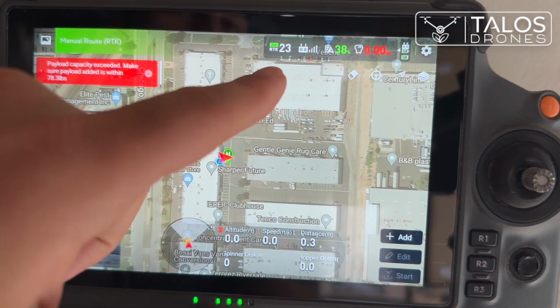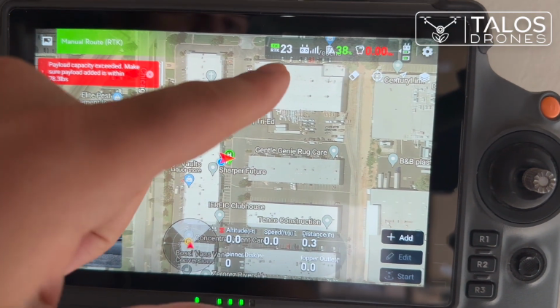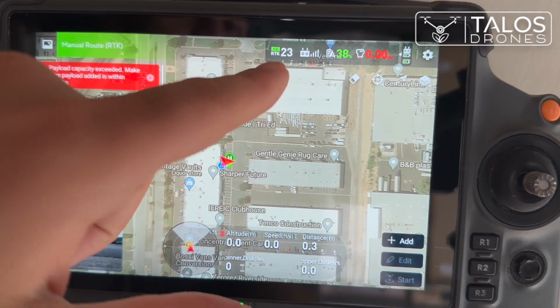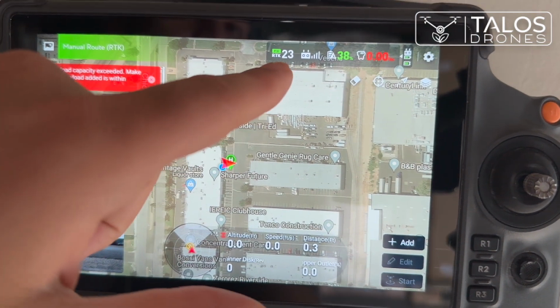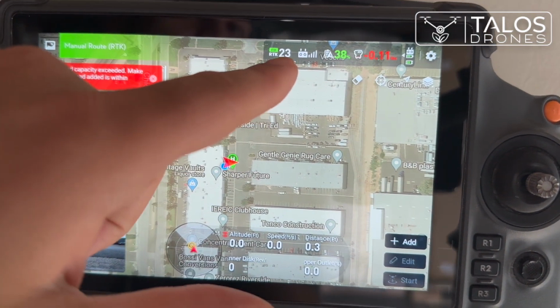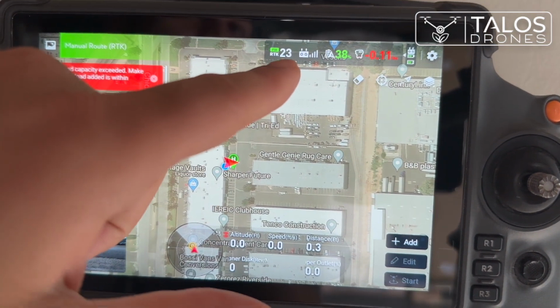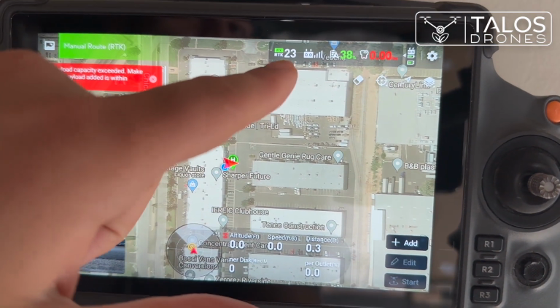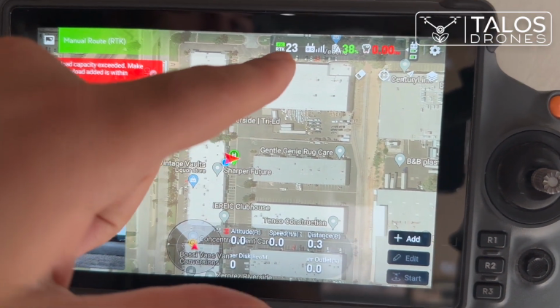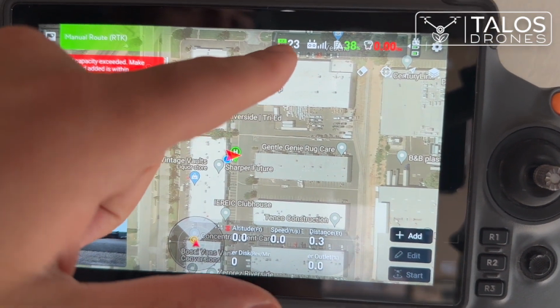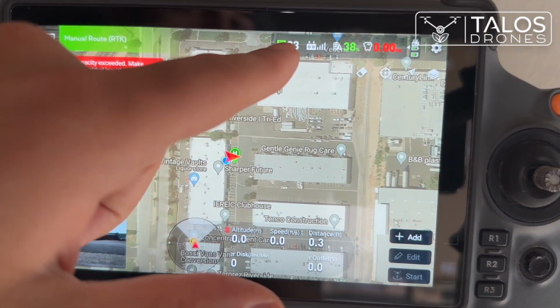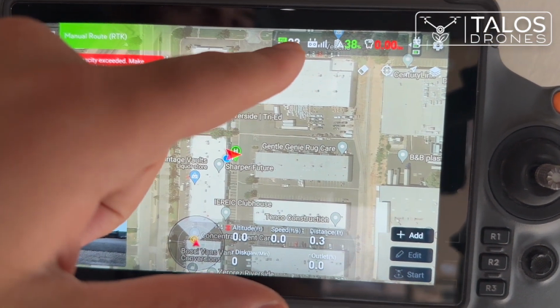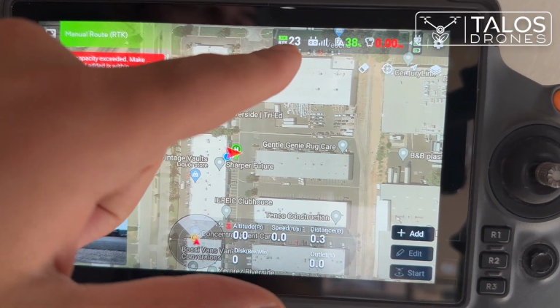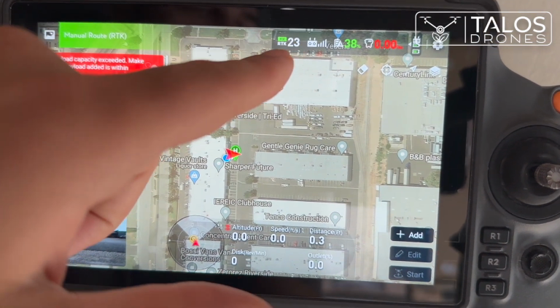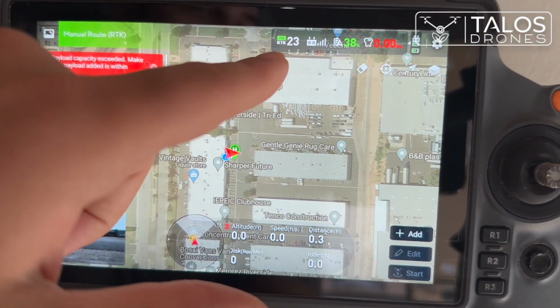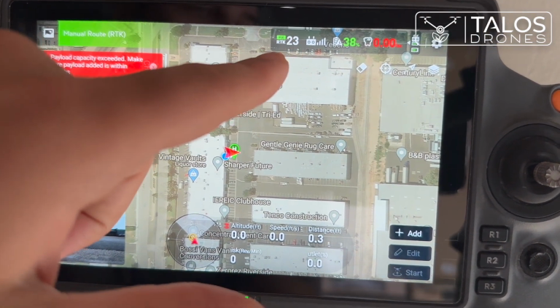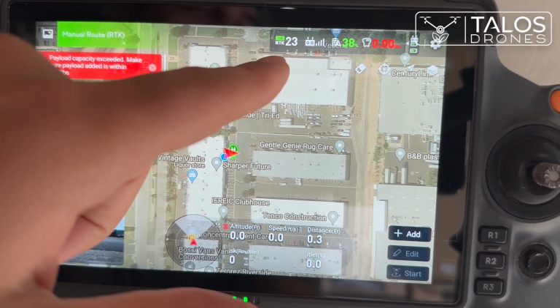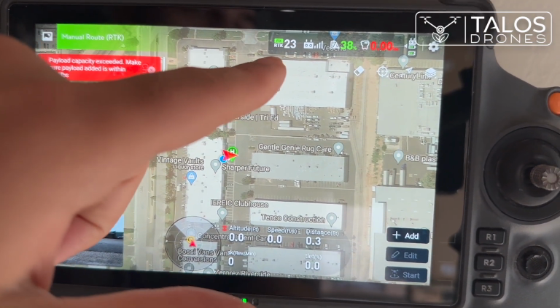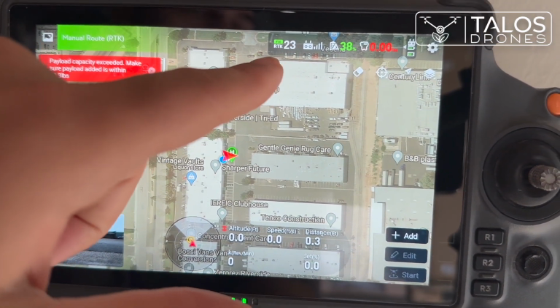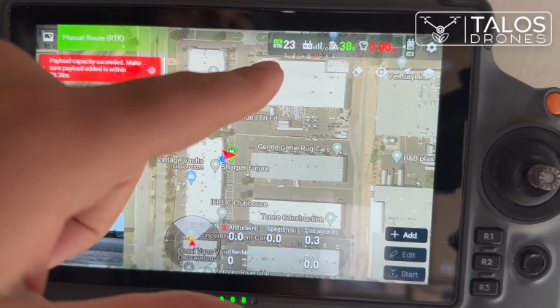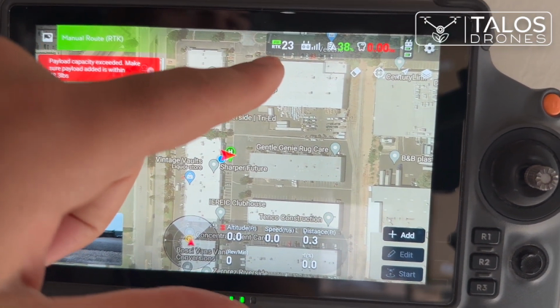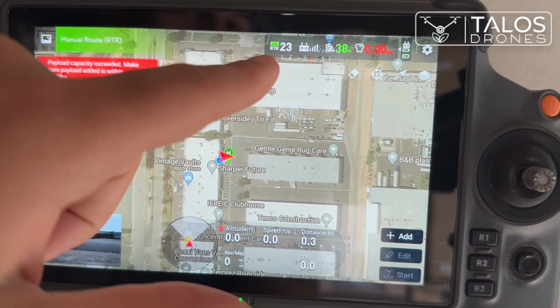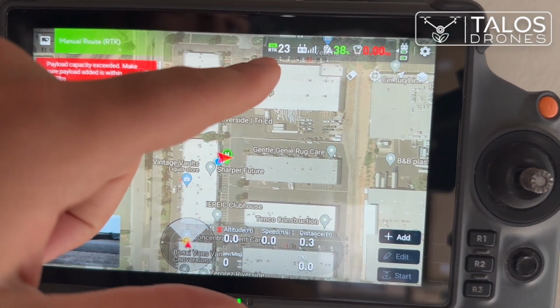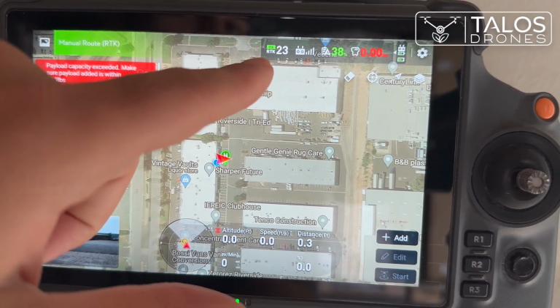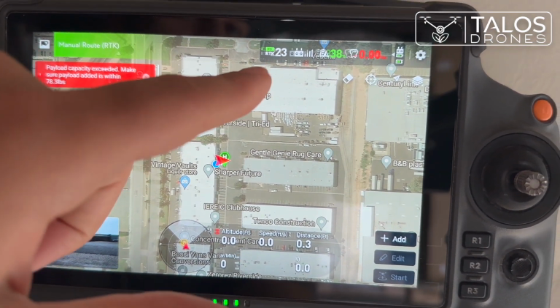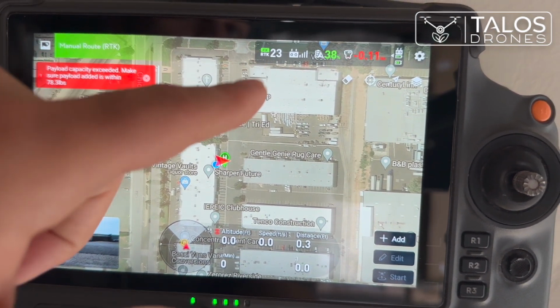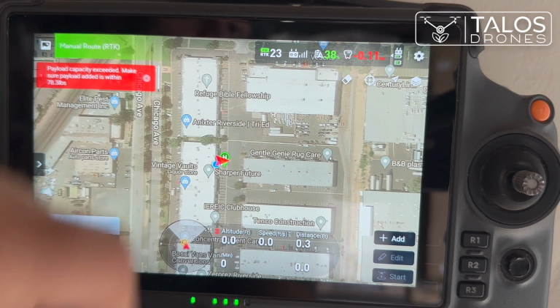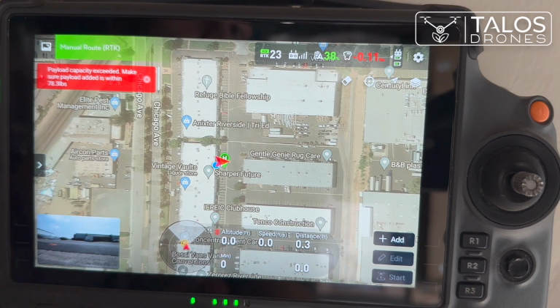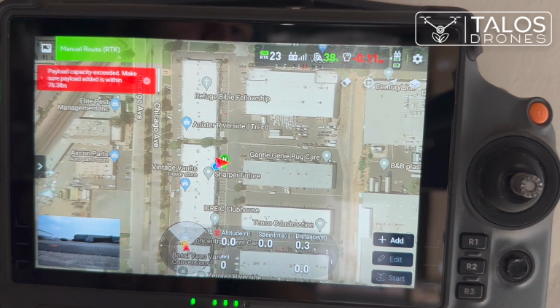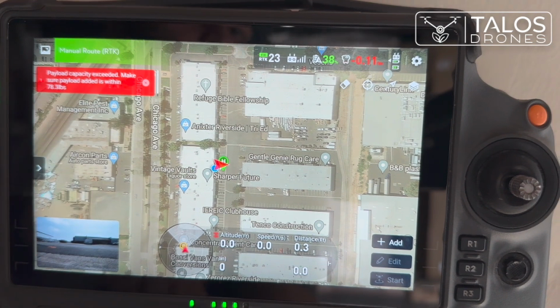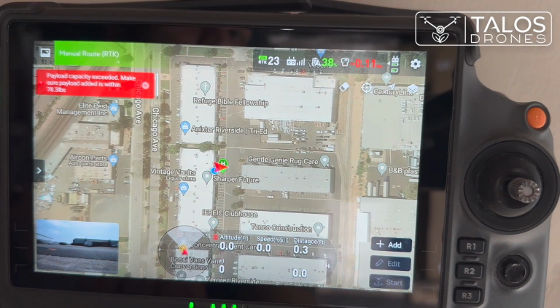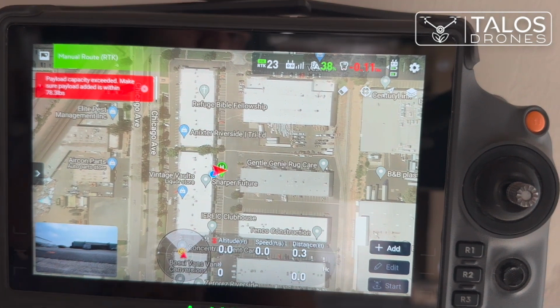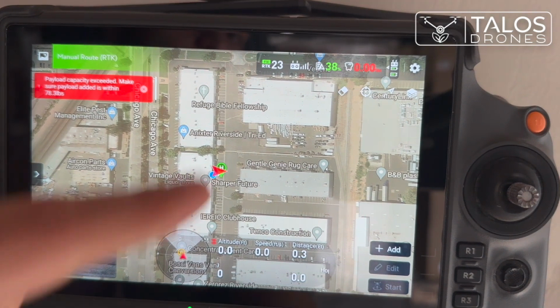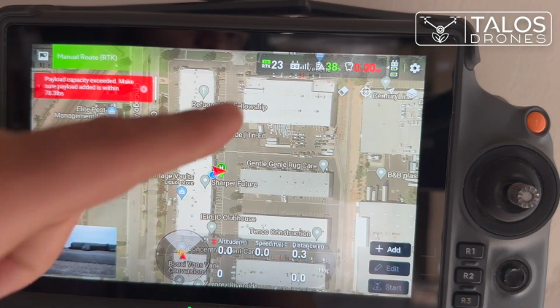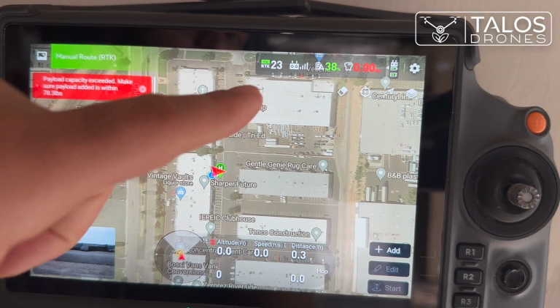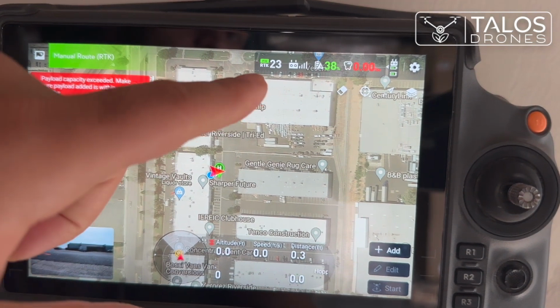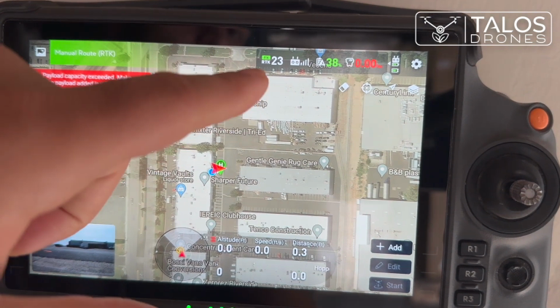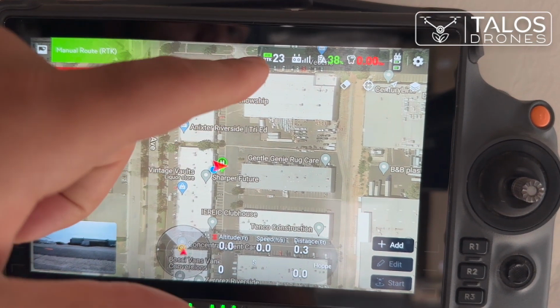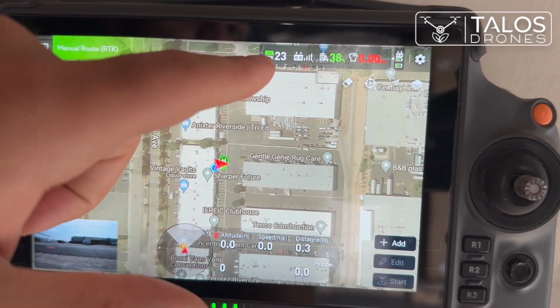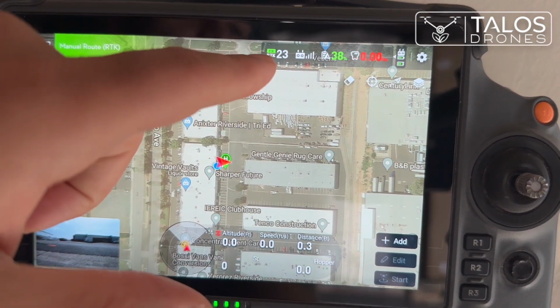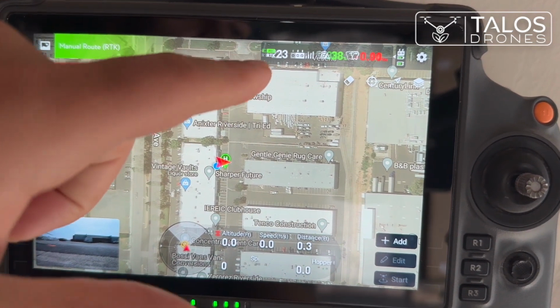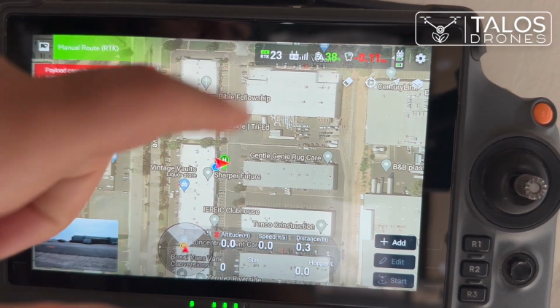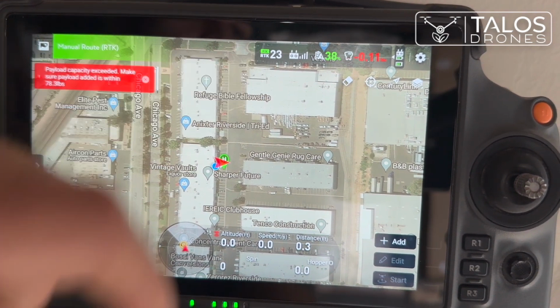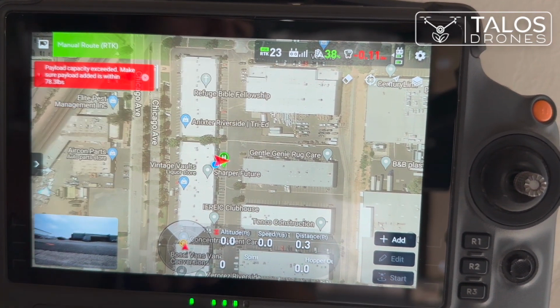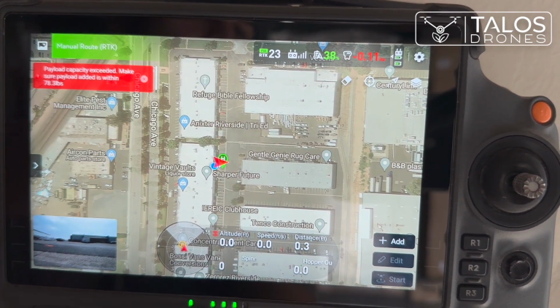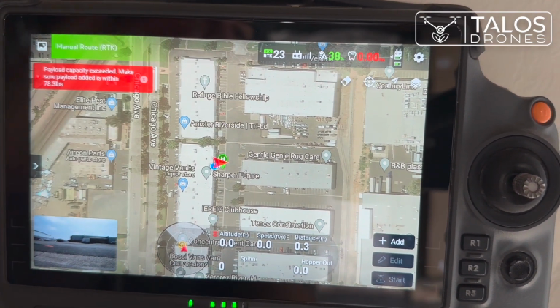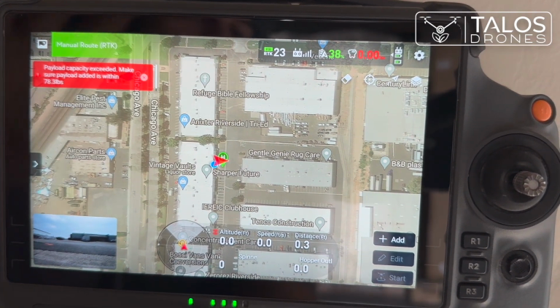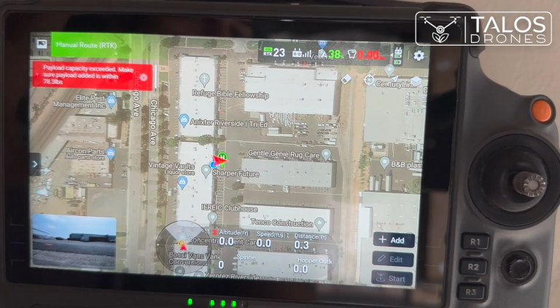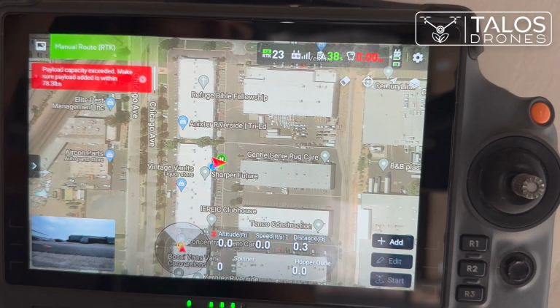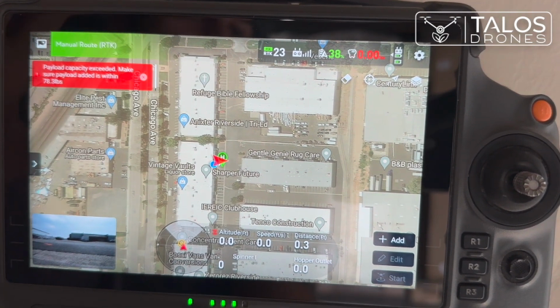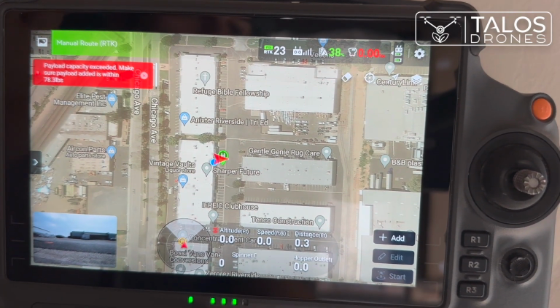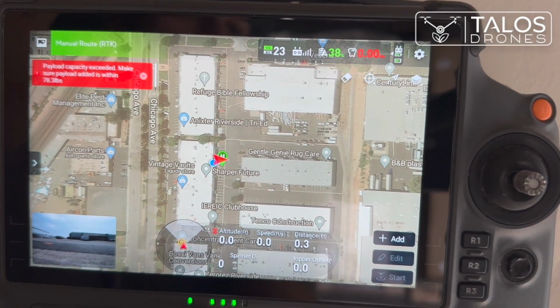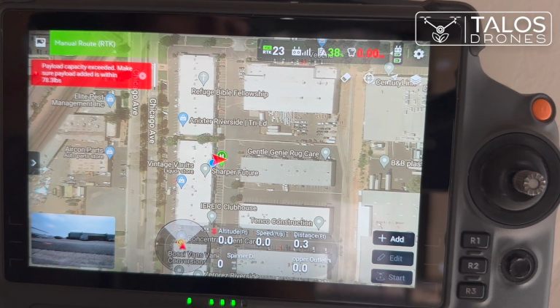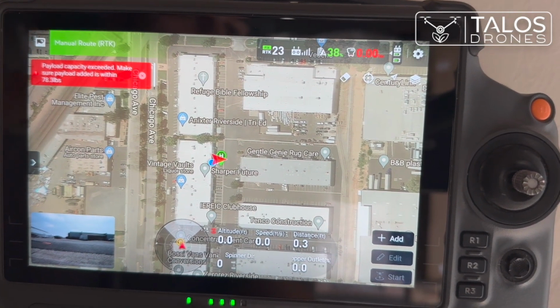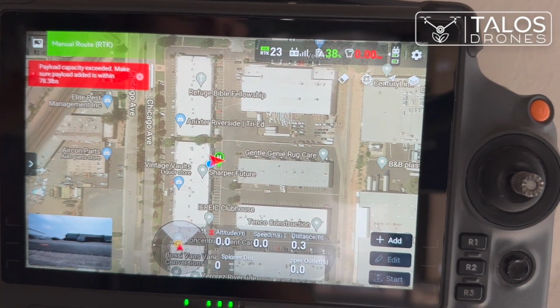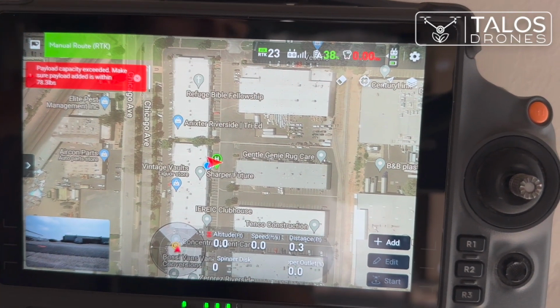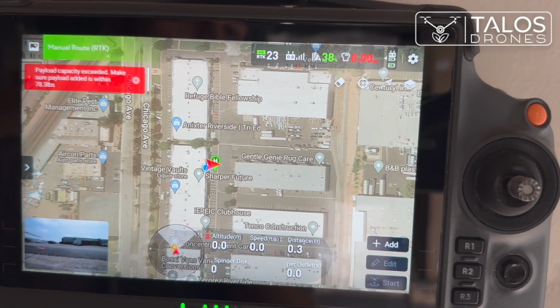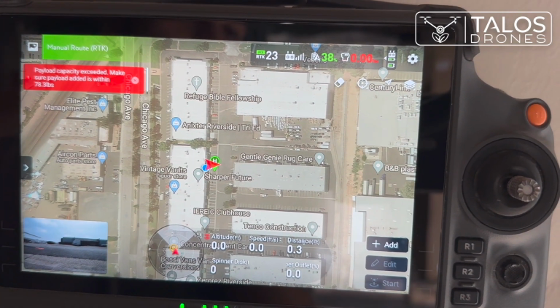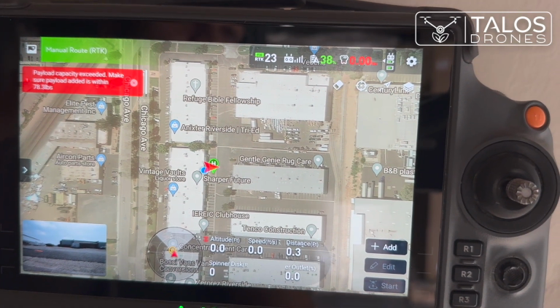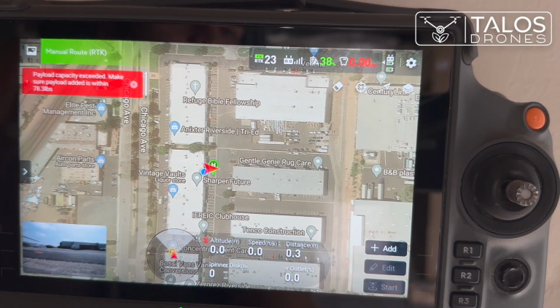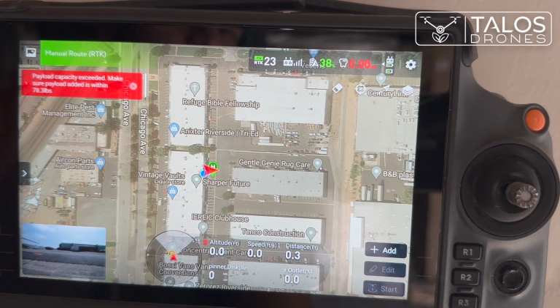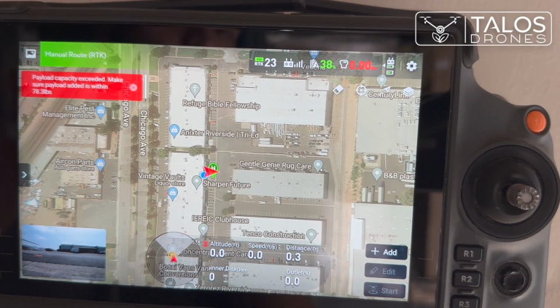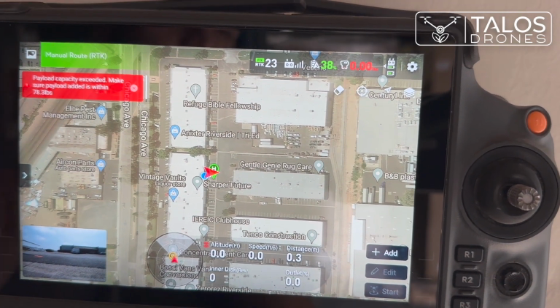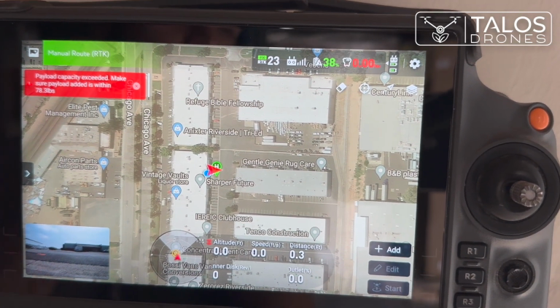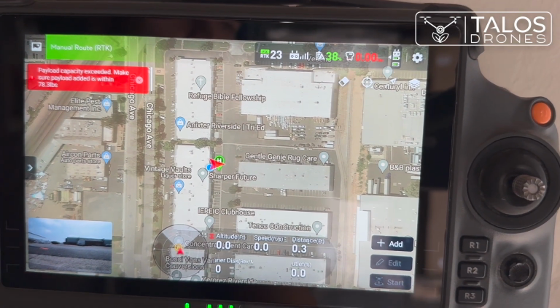You can also see how many satellites are connected to your DRTK mobile station. It shows it's fixed, and you are set.